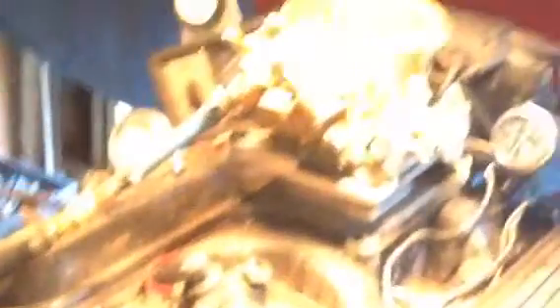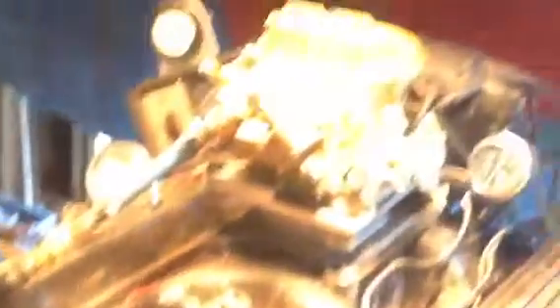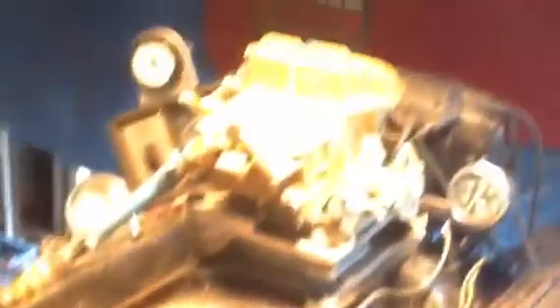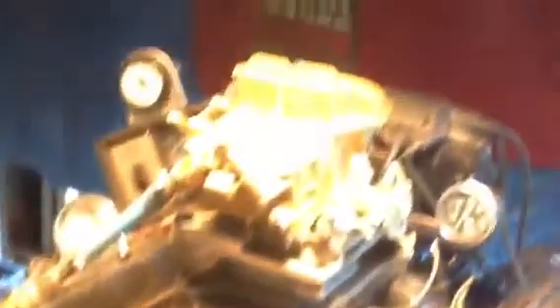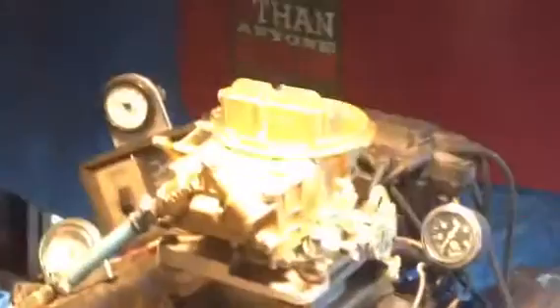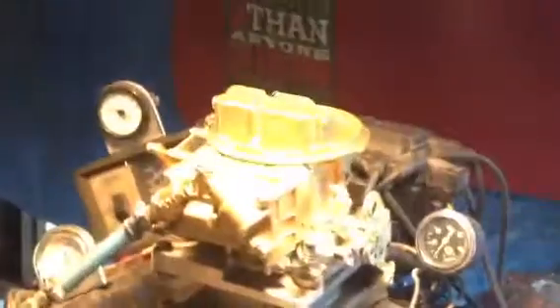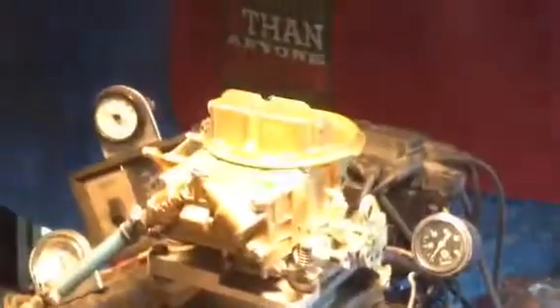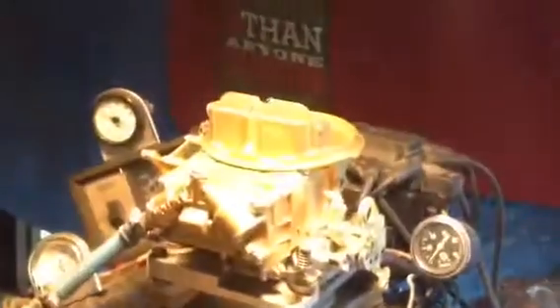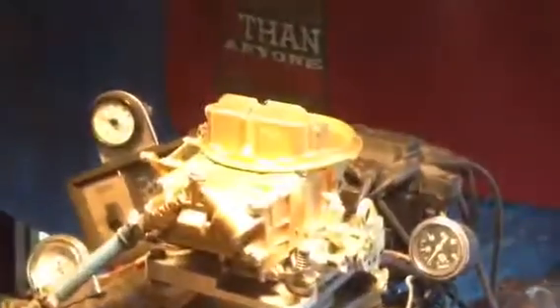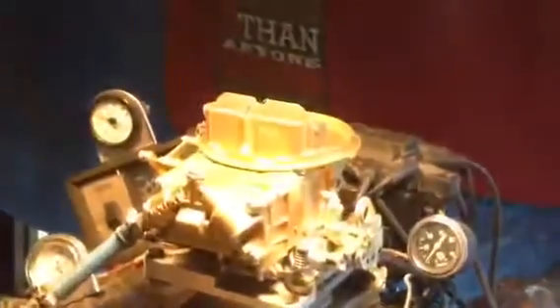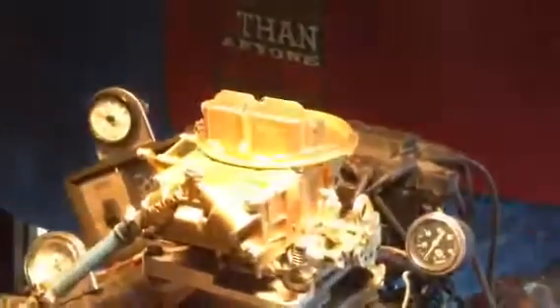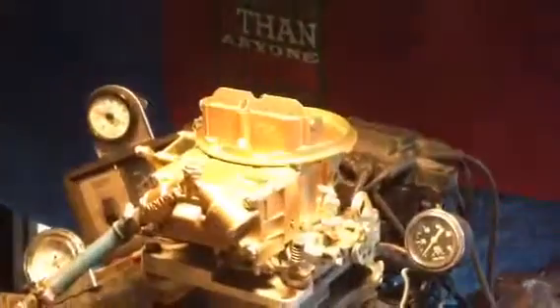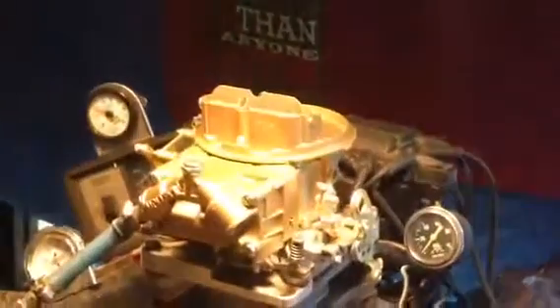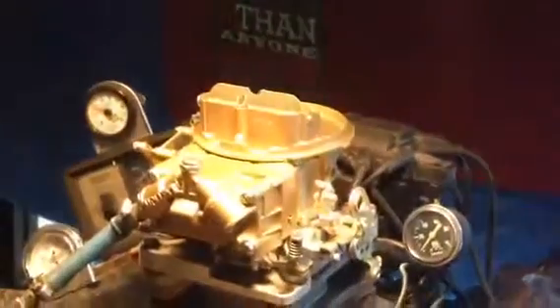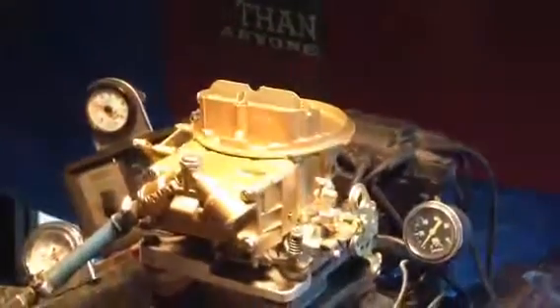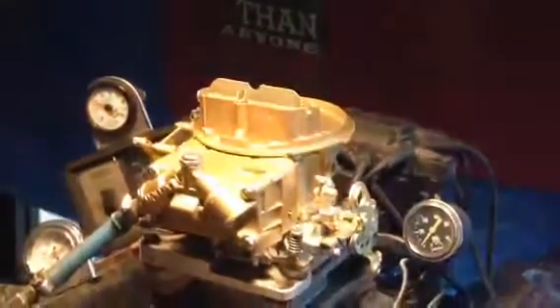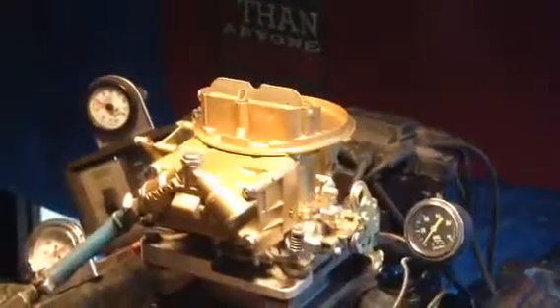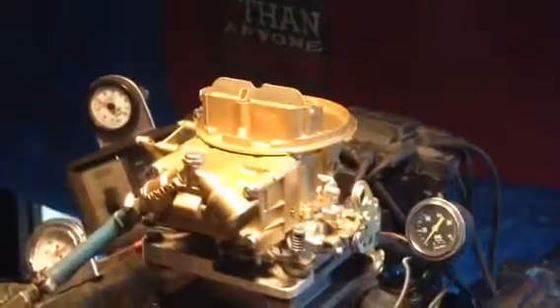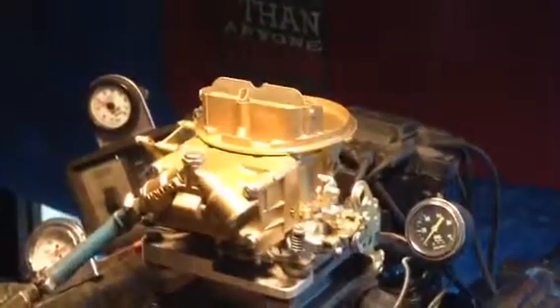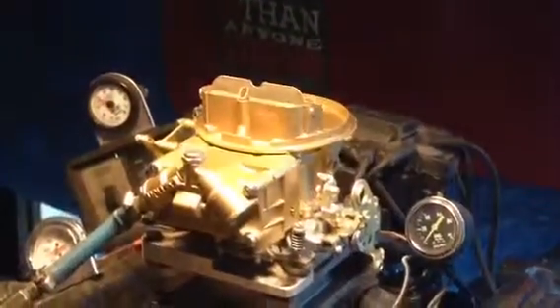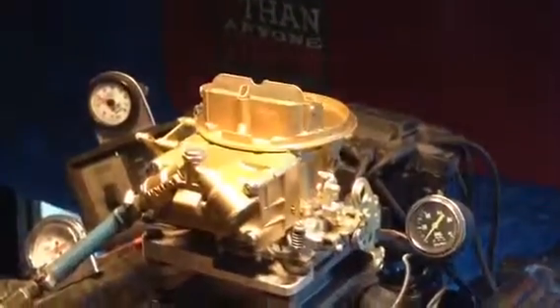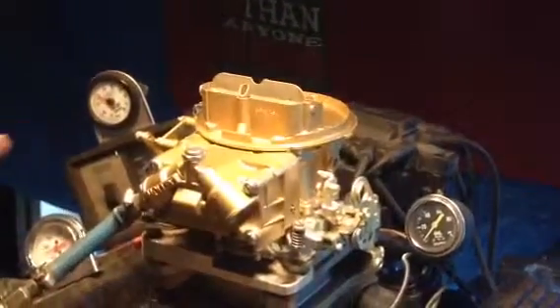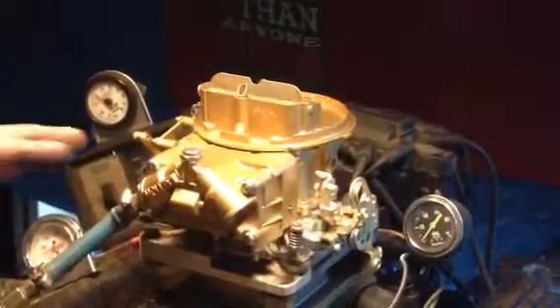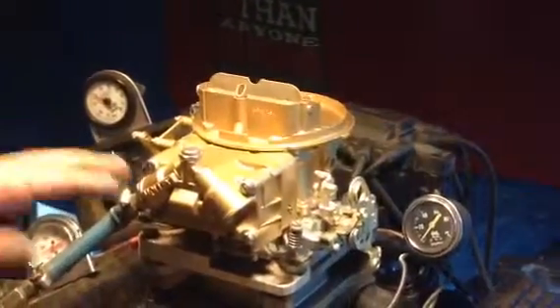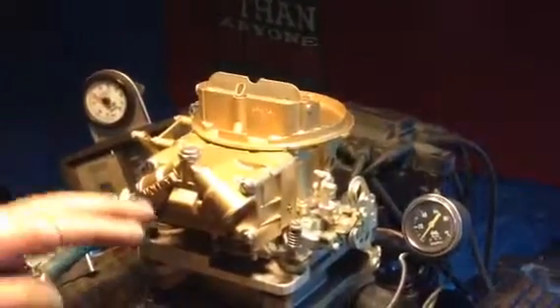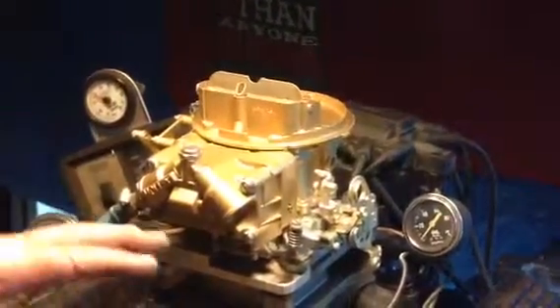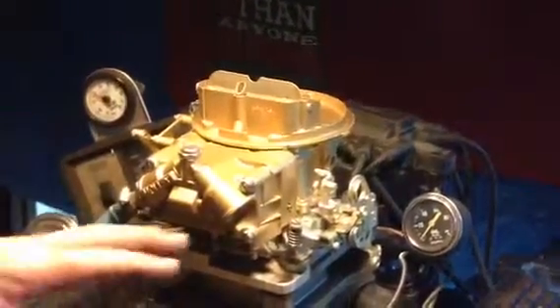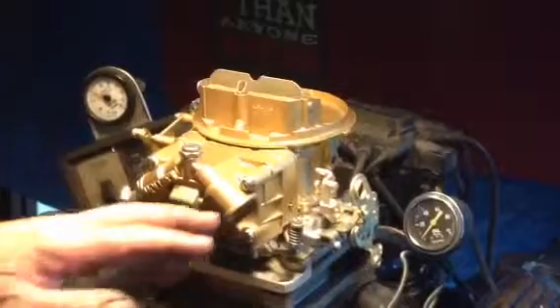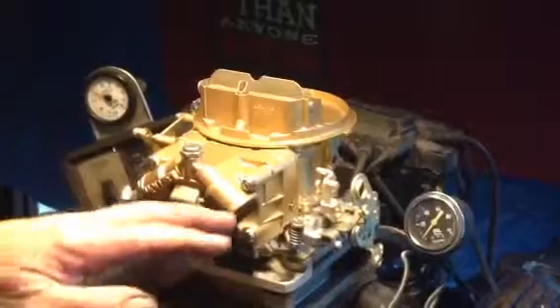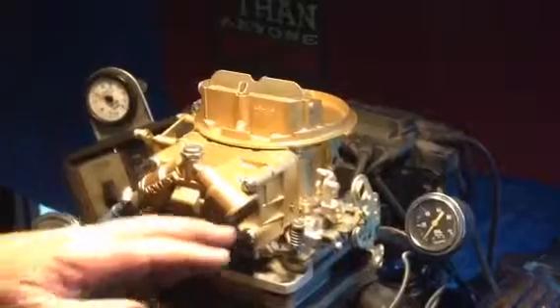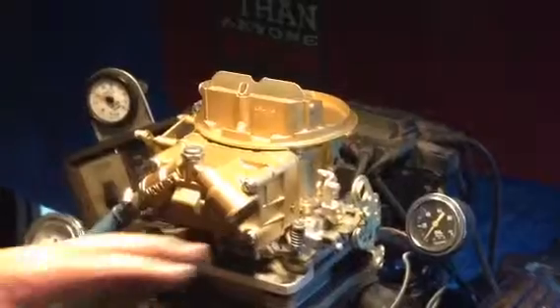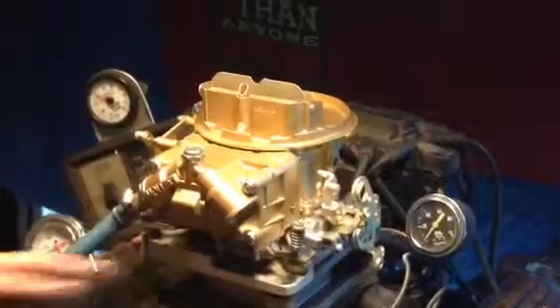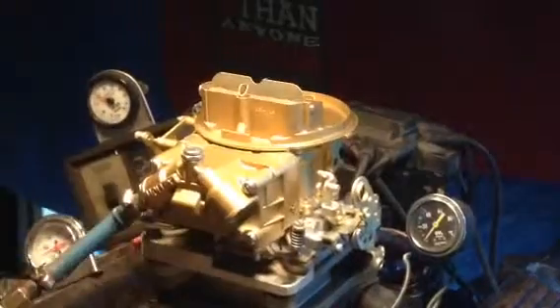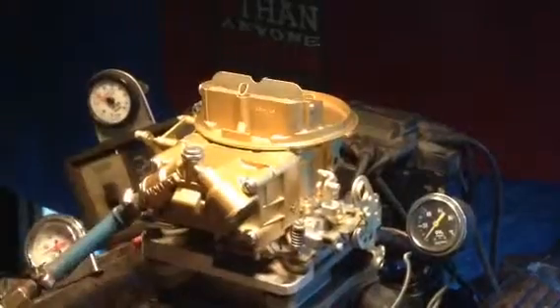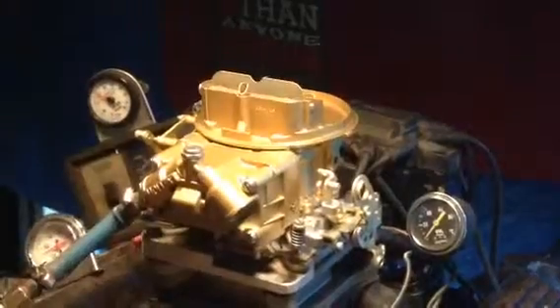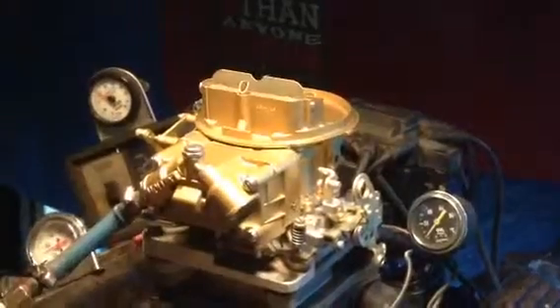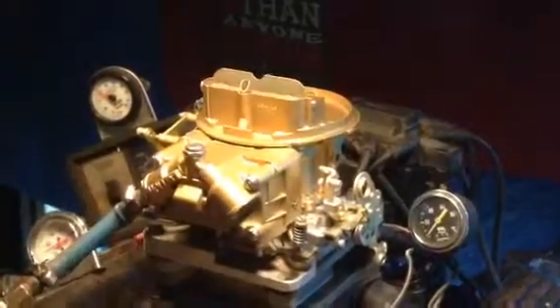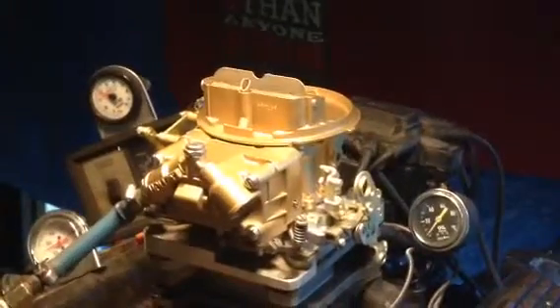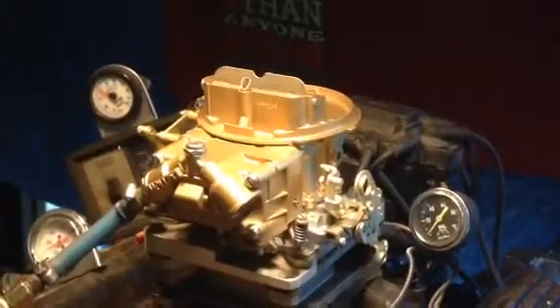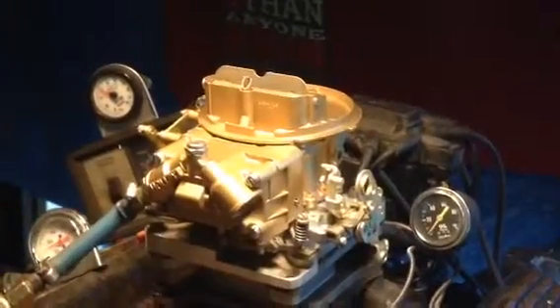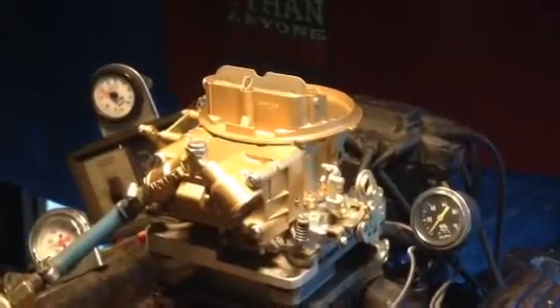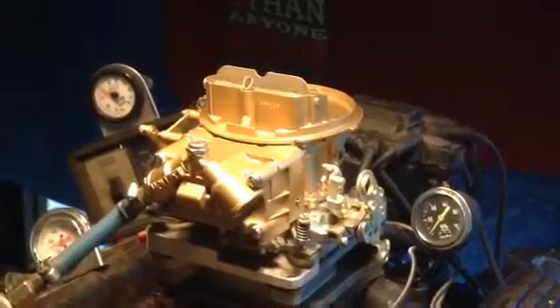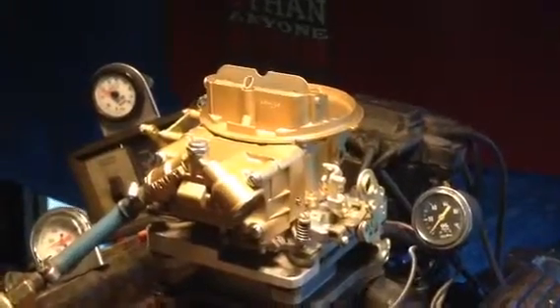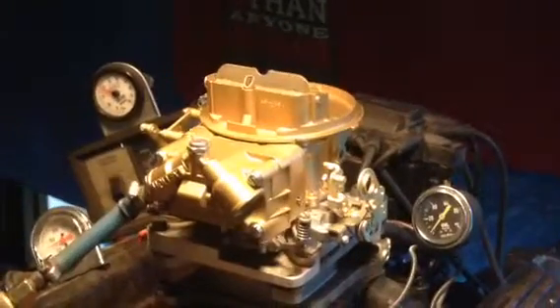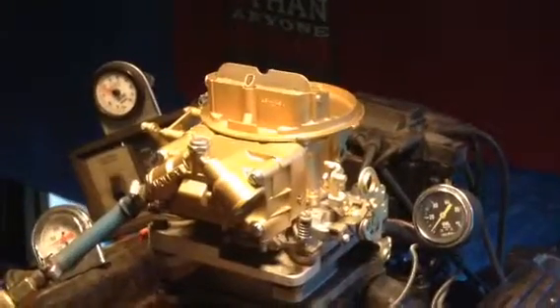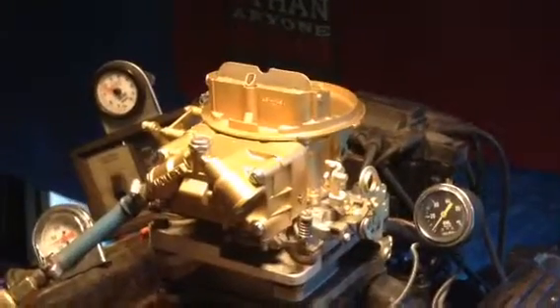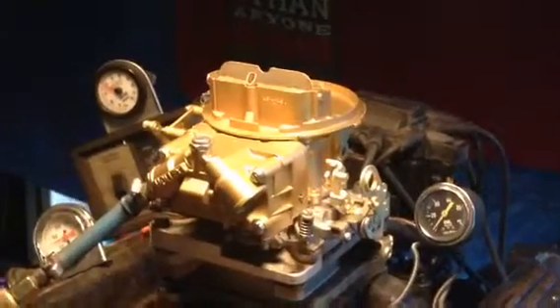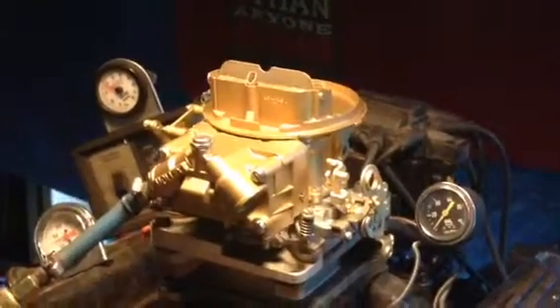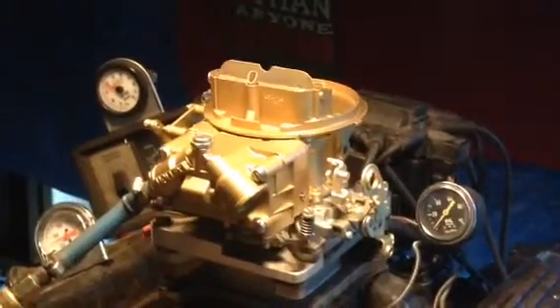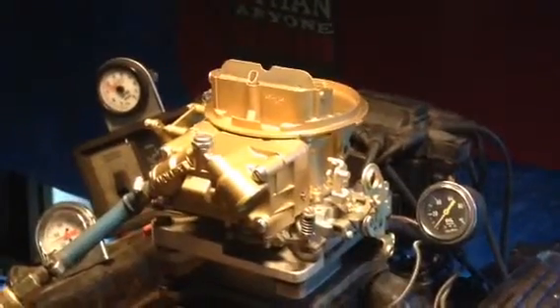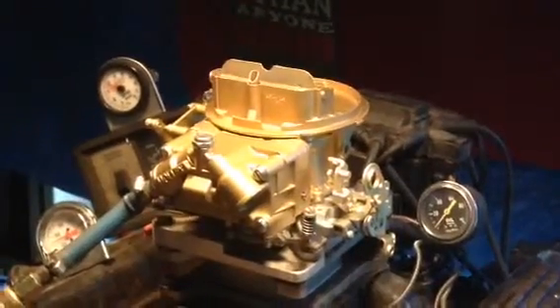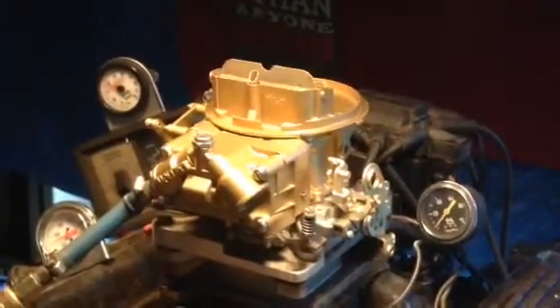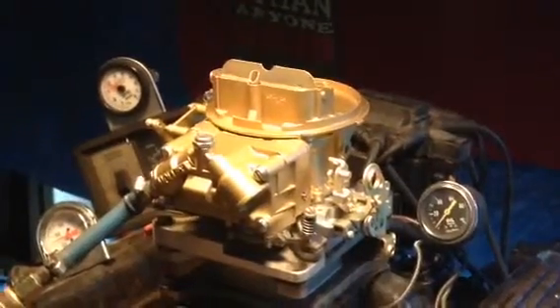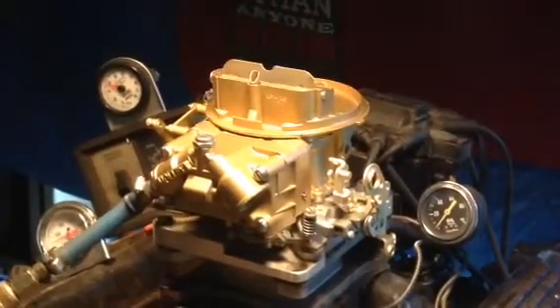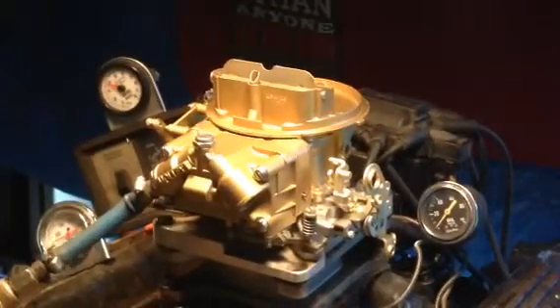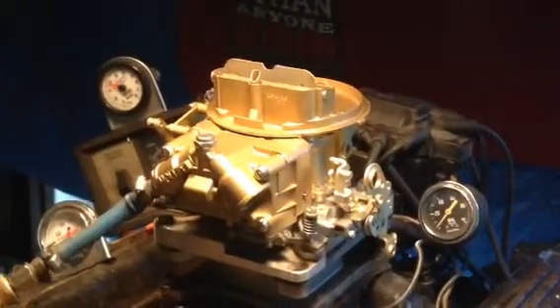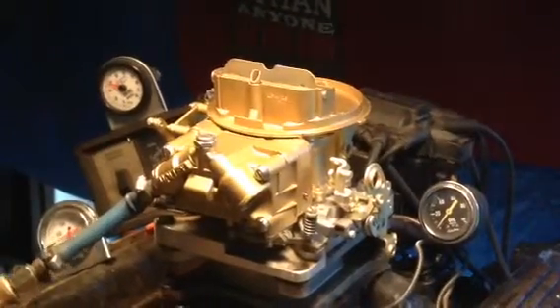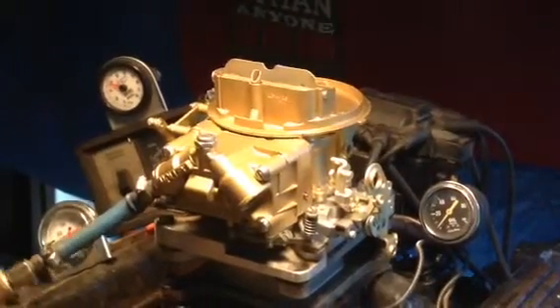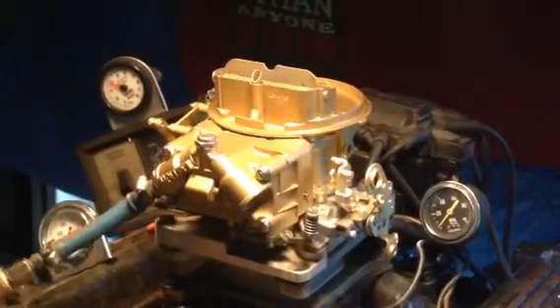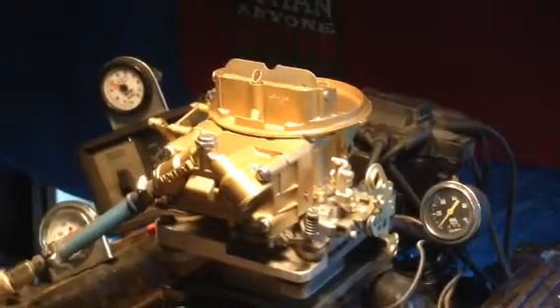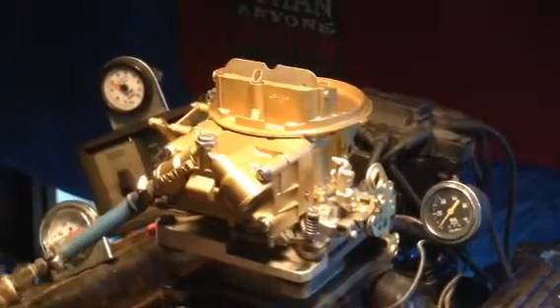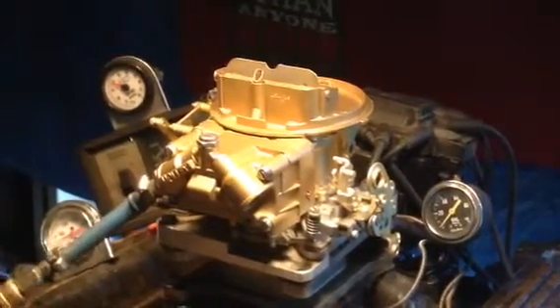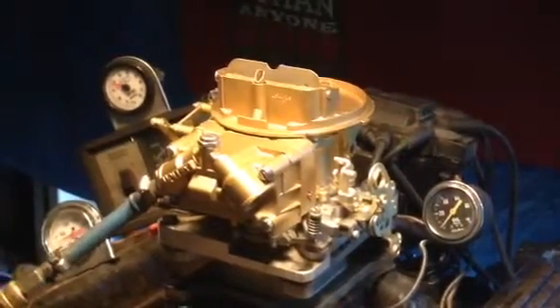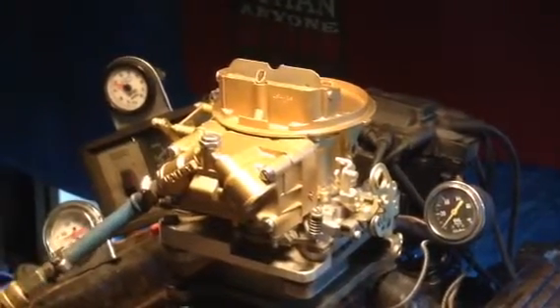We're going to be performing three tests: idle test, road test, and full lock-up, full power test. We'll be full drag.